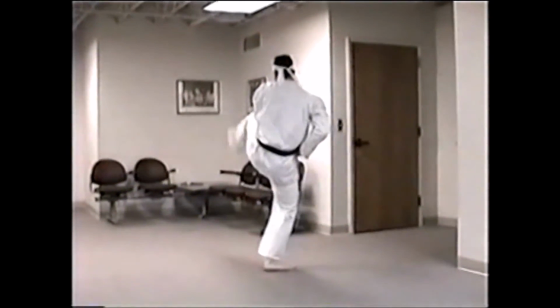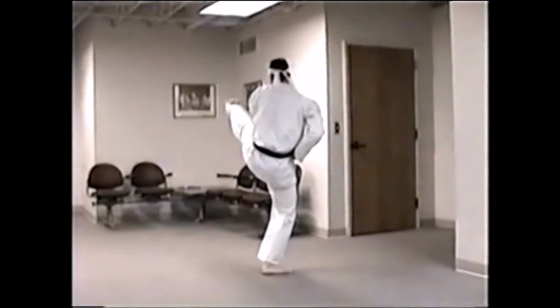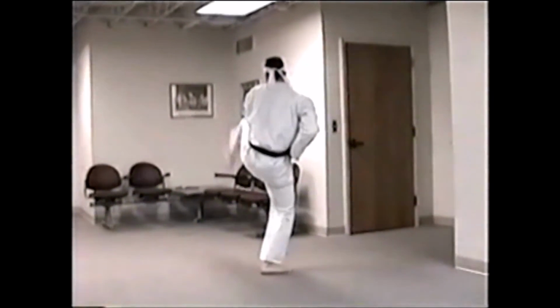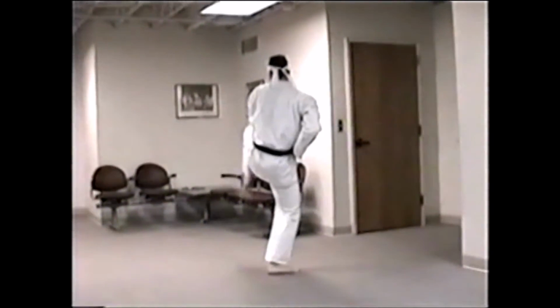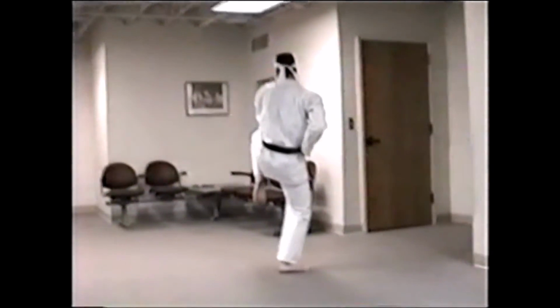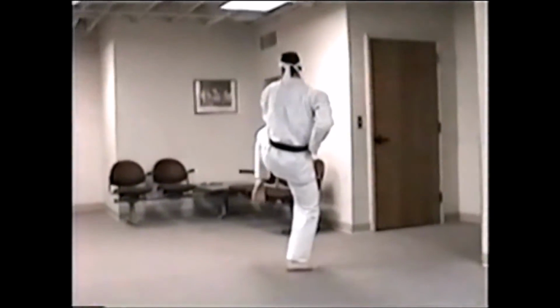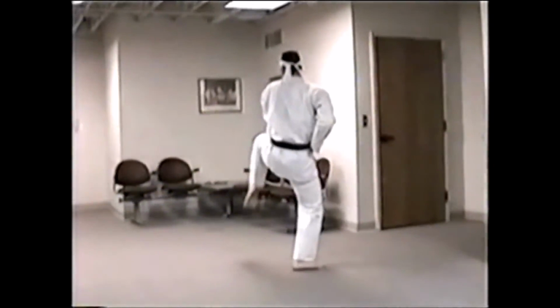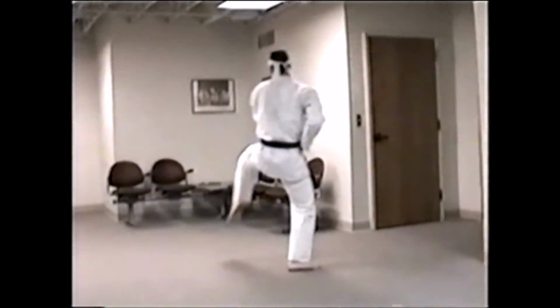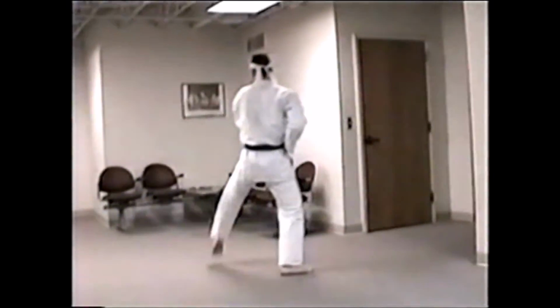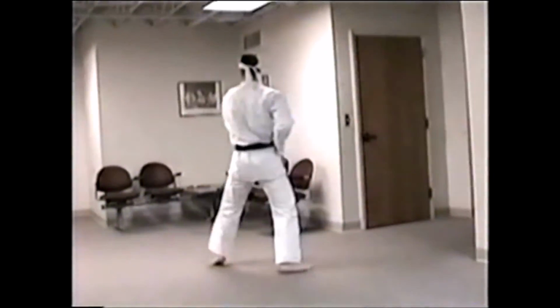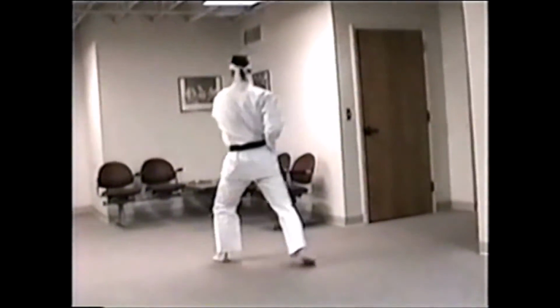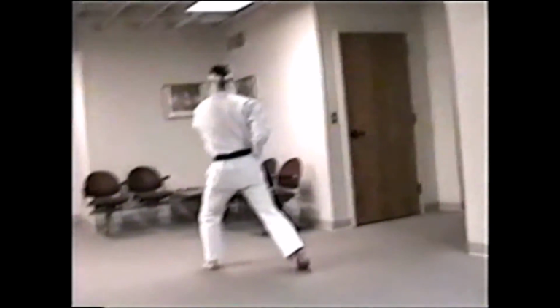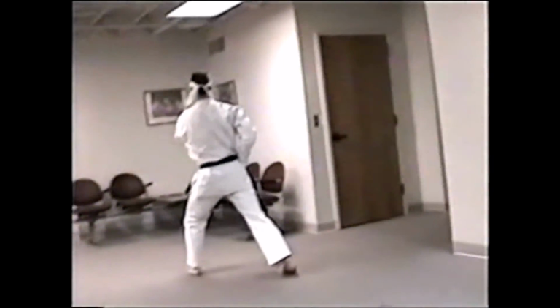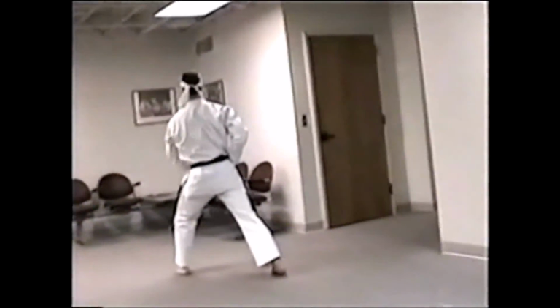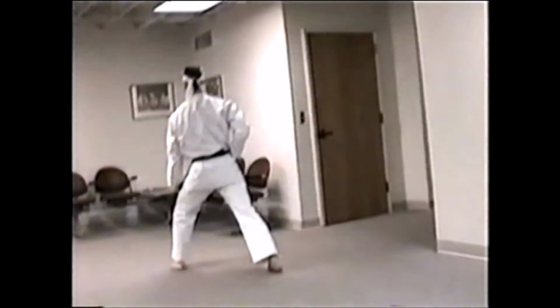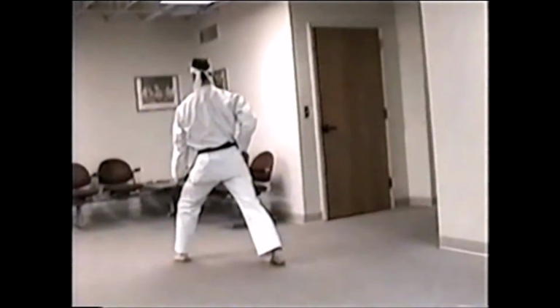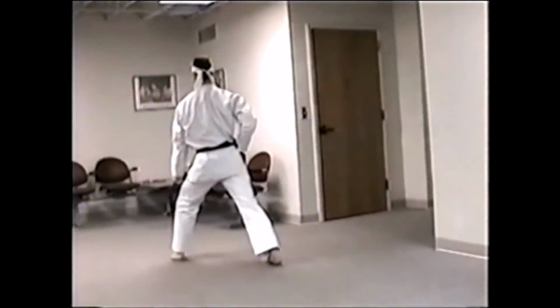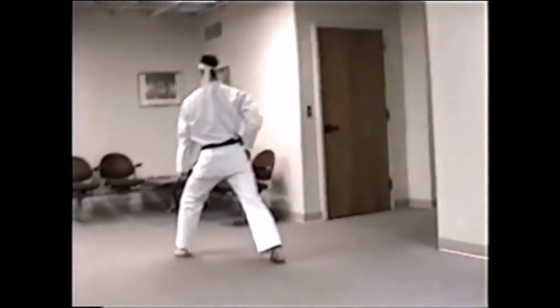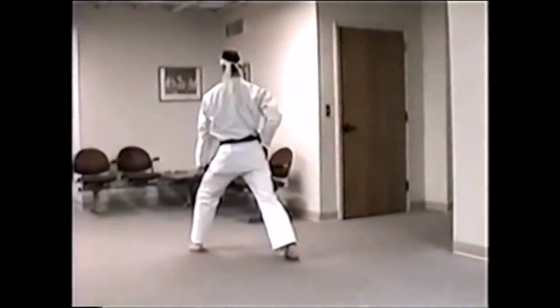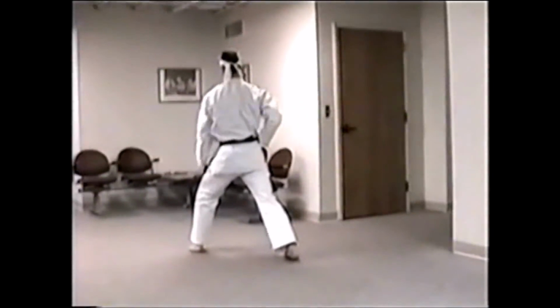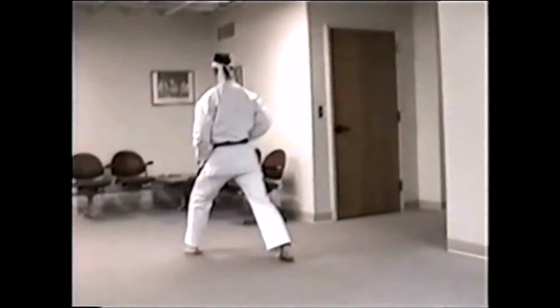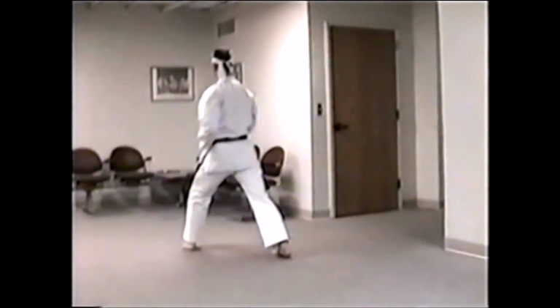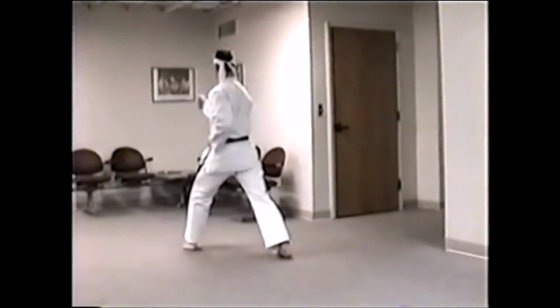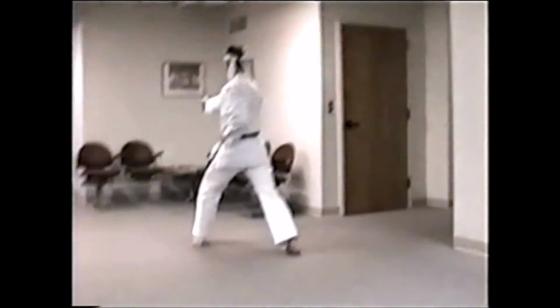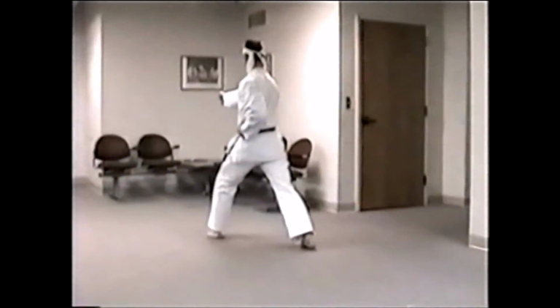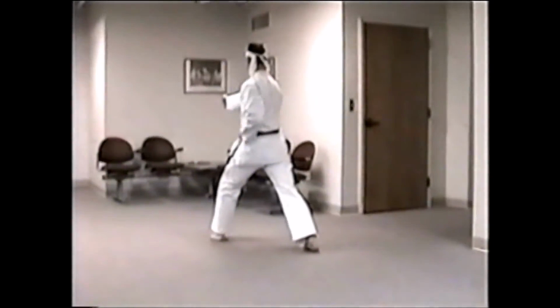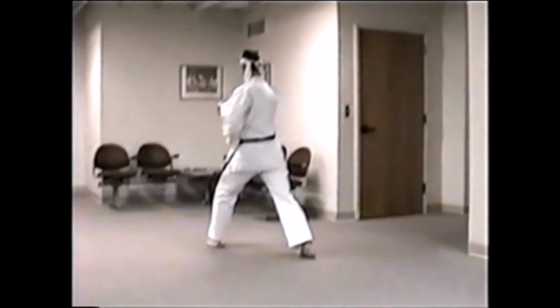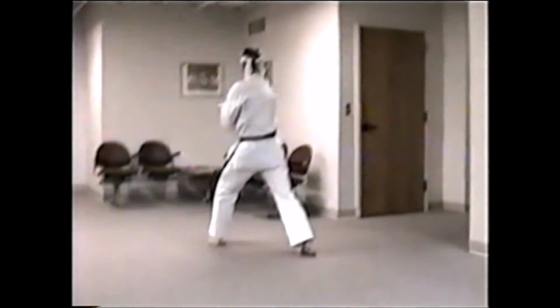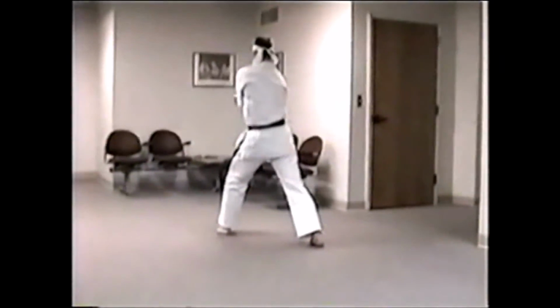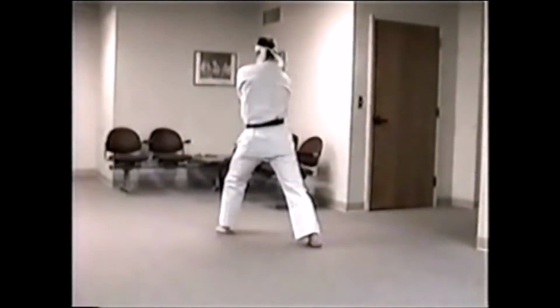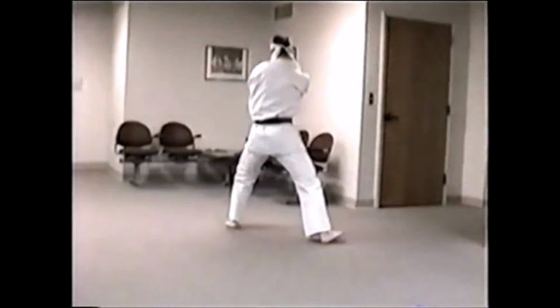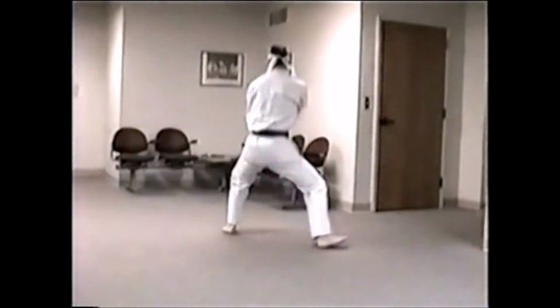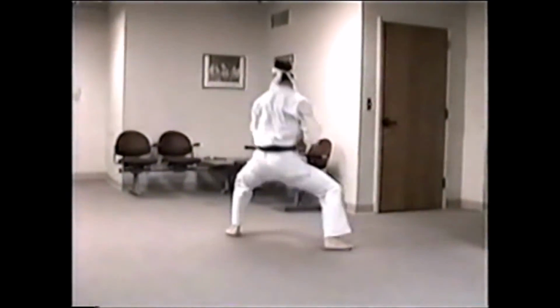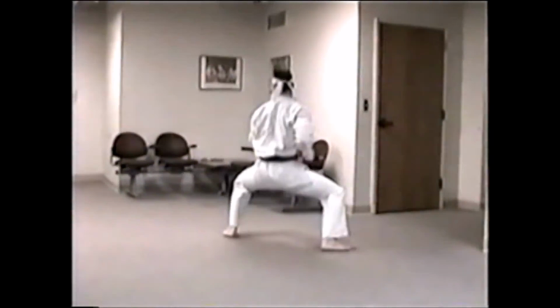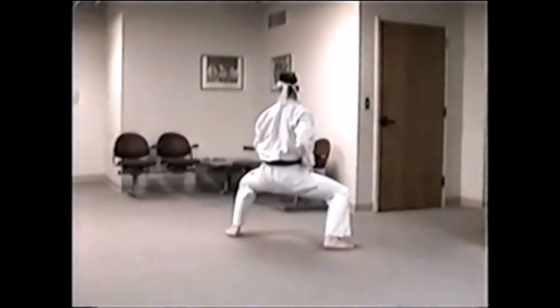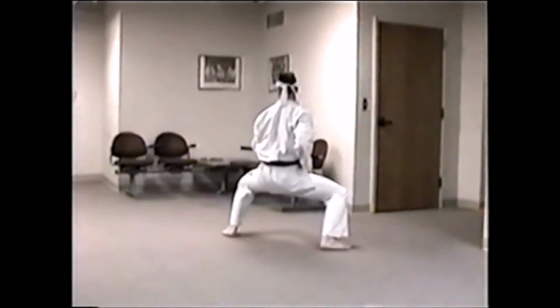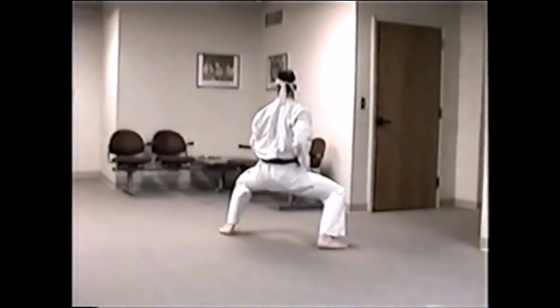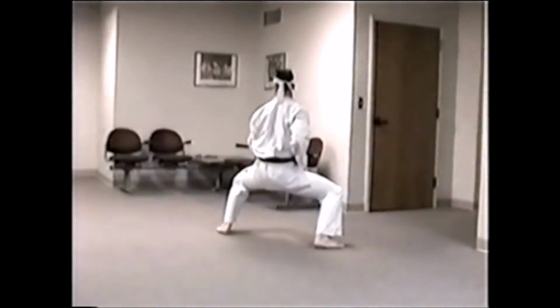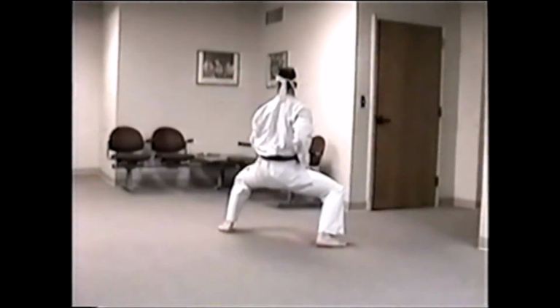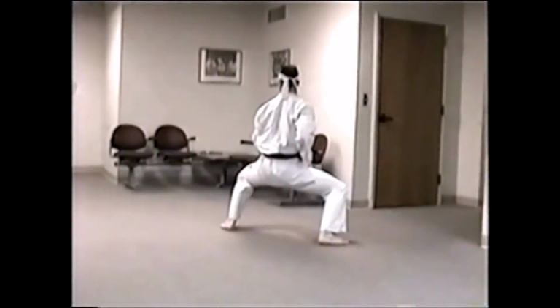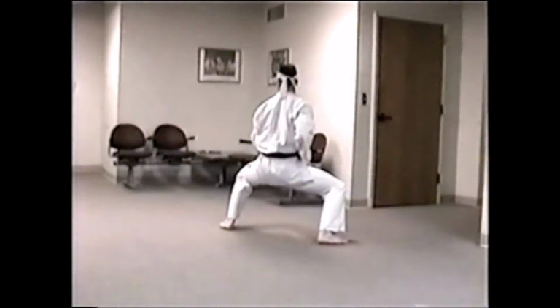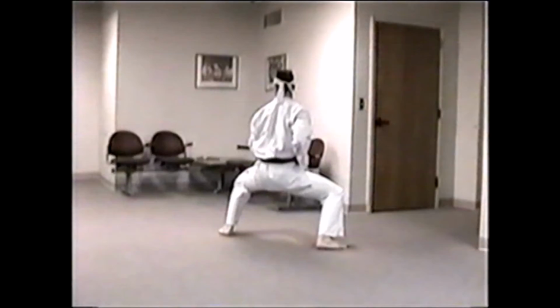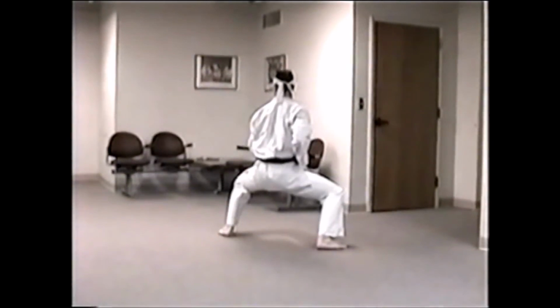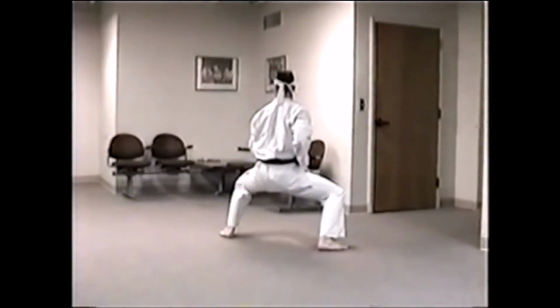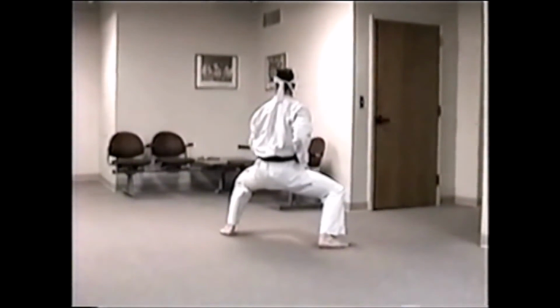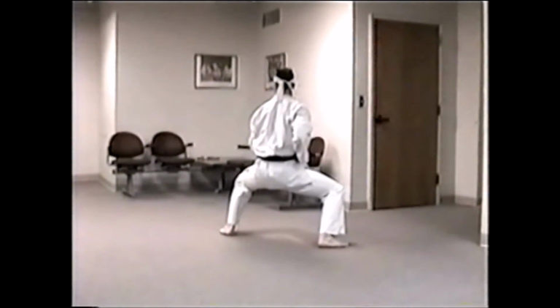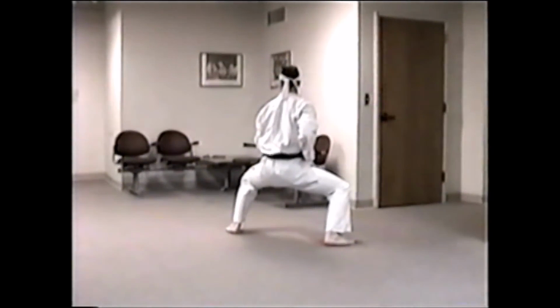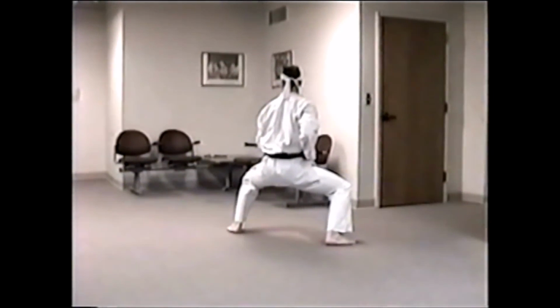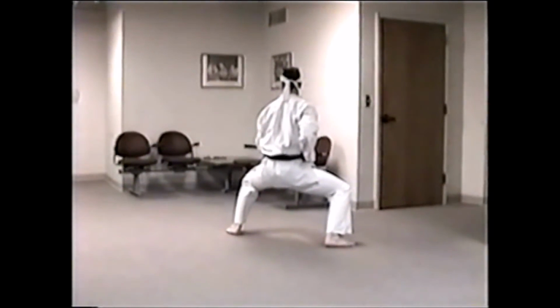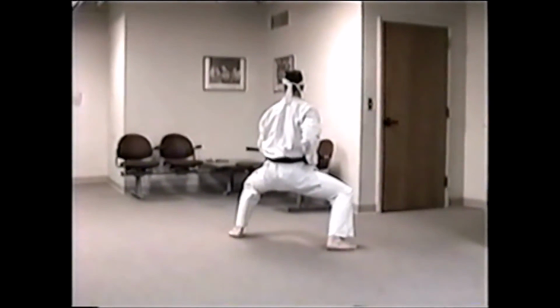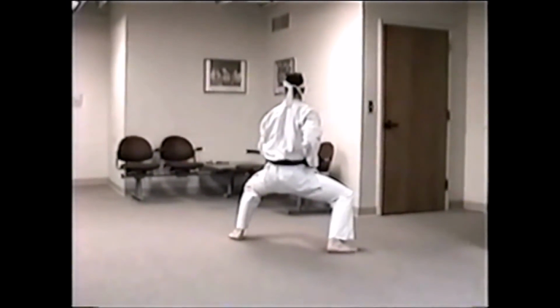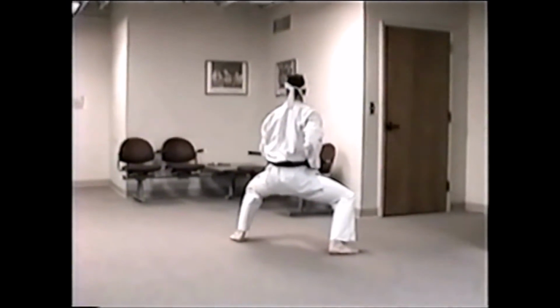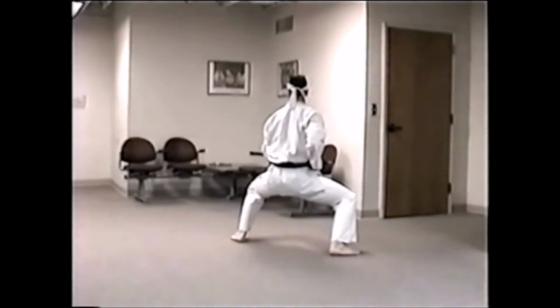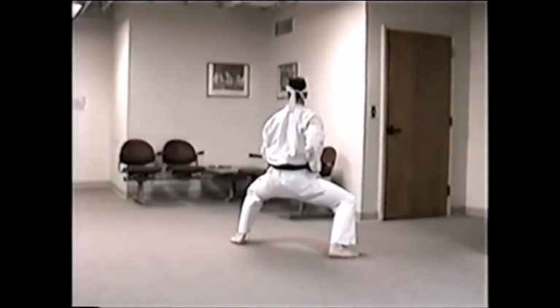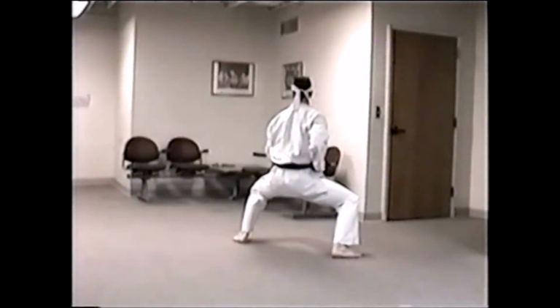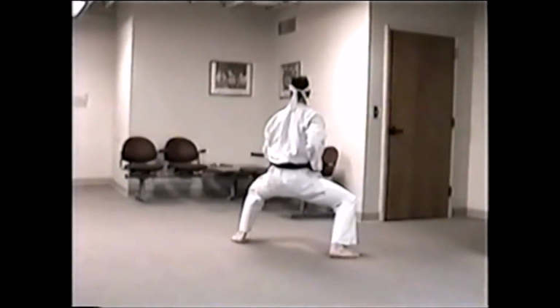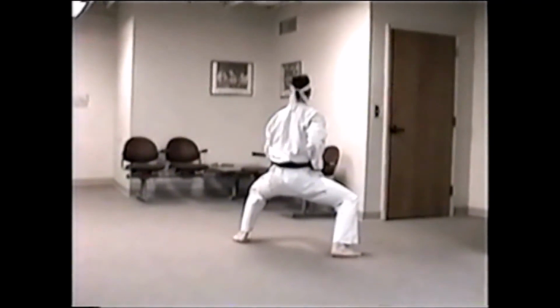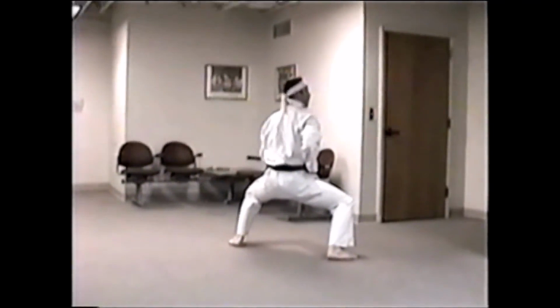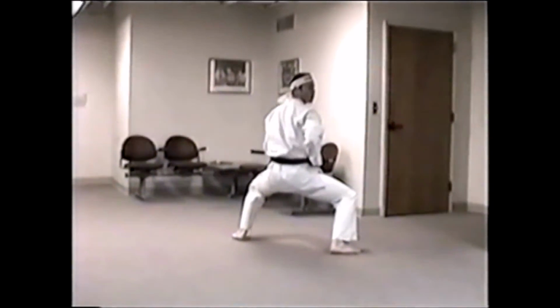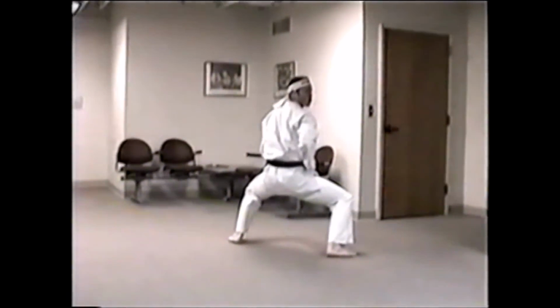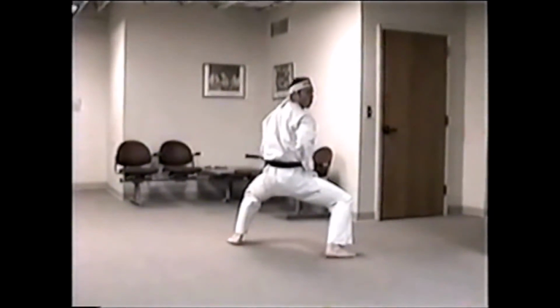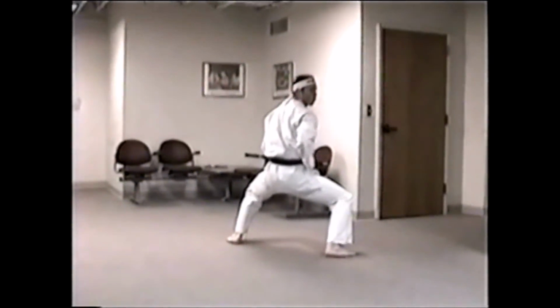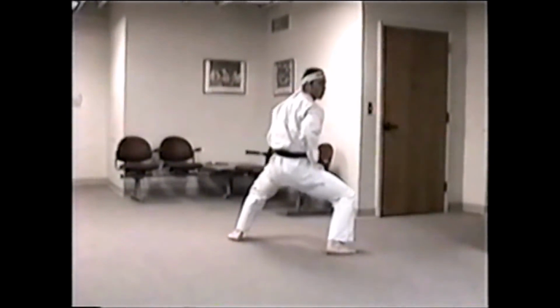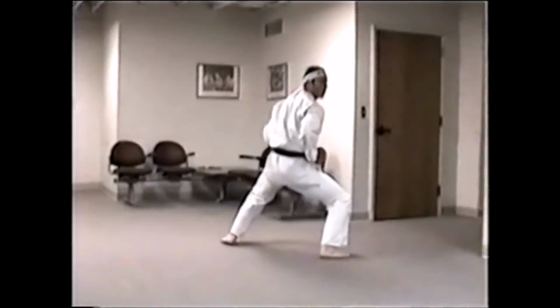Front kick. Step down. Leg block. Straight punch. Break. Leg block. Straight punch. Break. Look over your right shoulder.